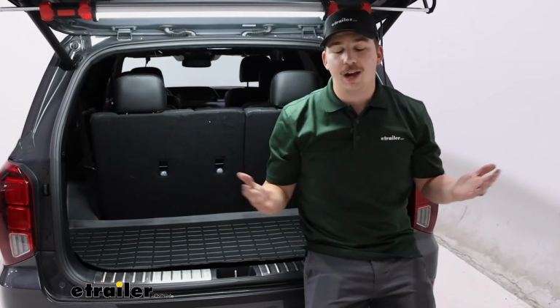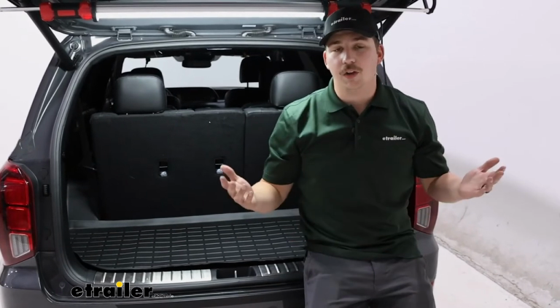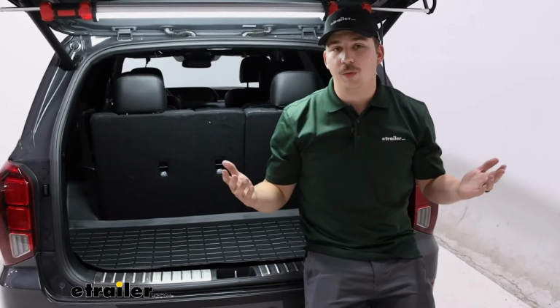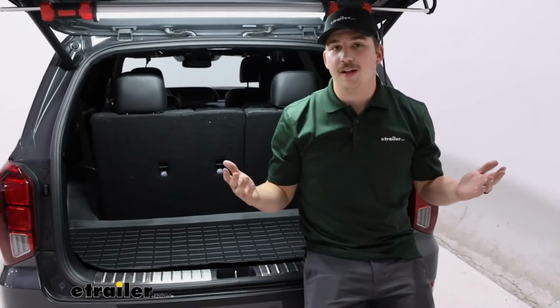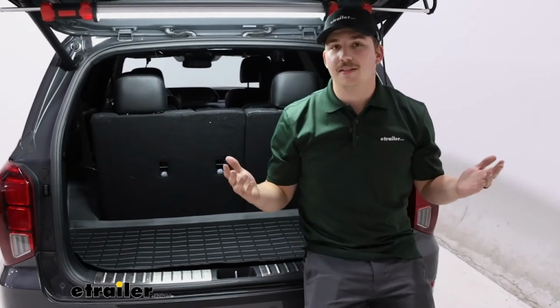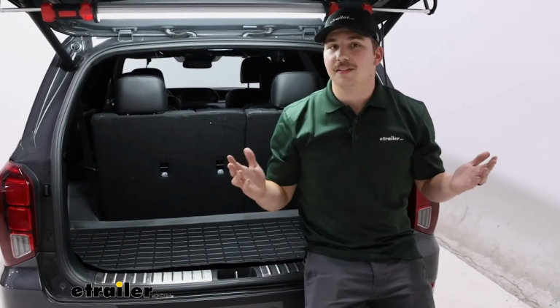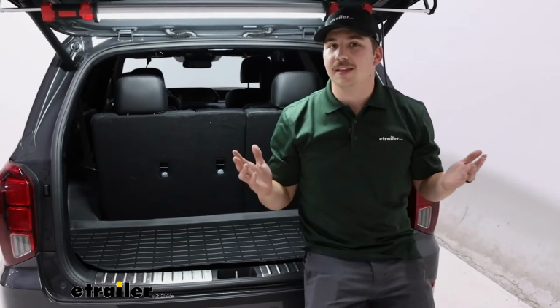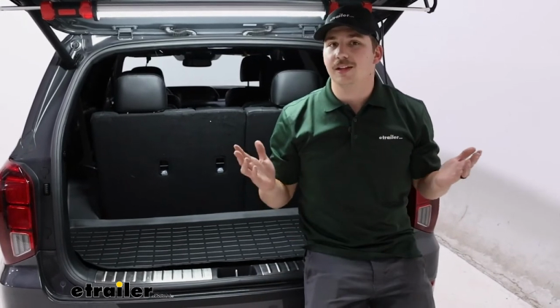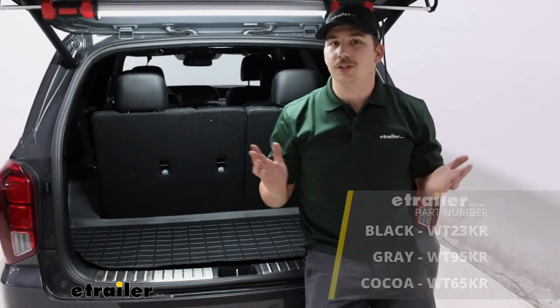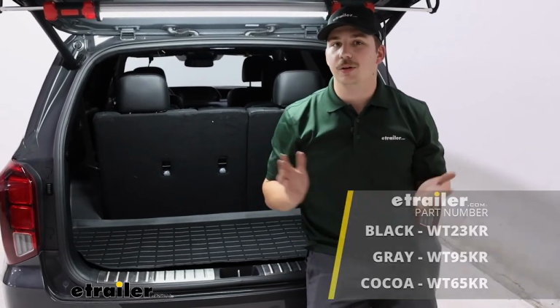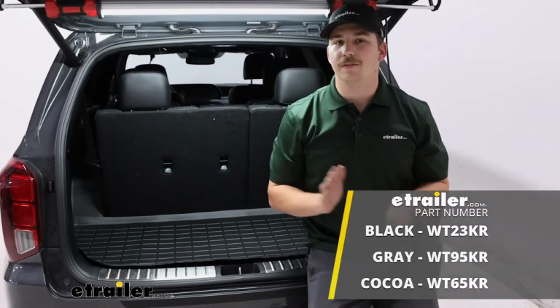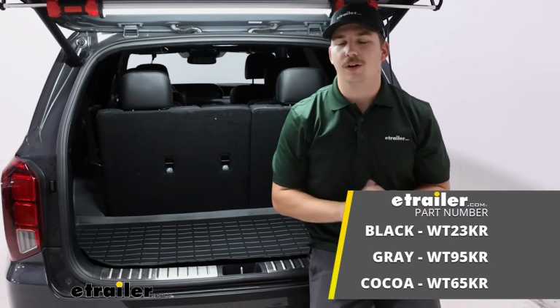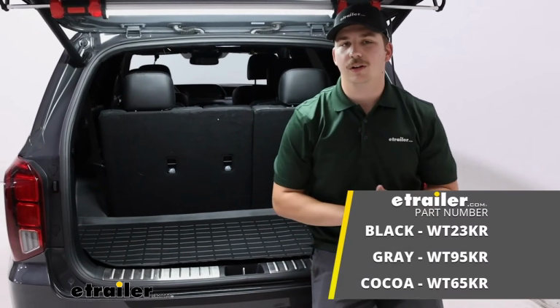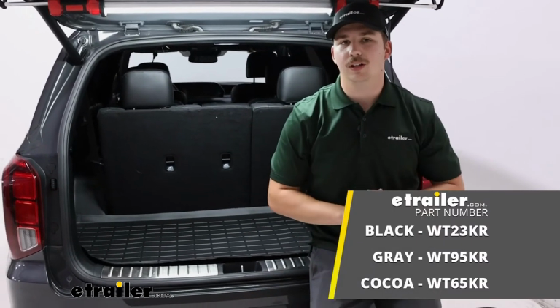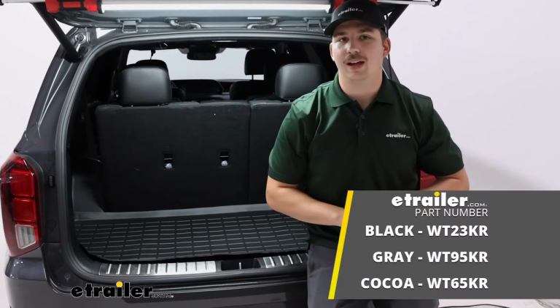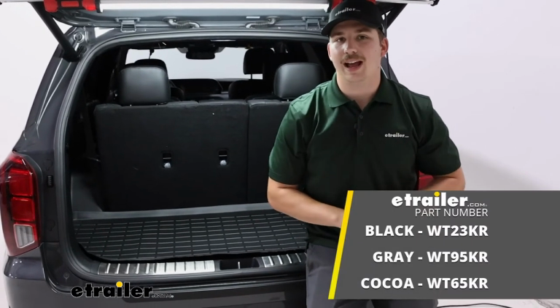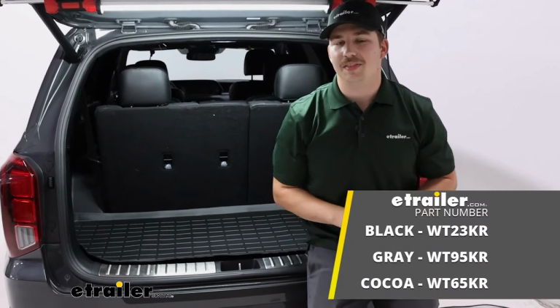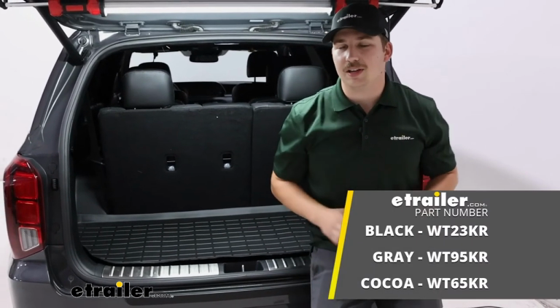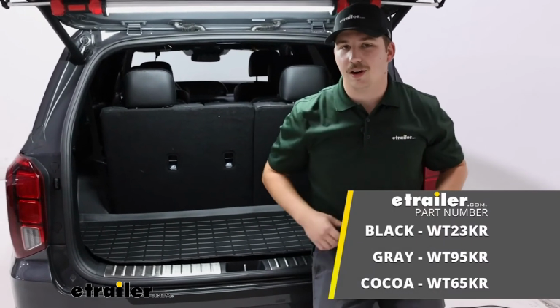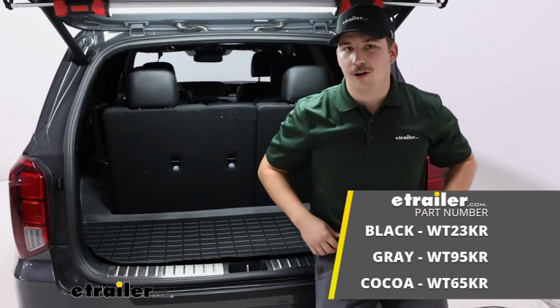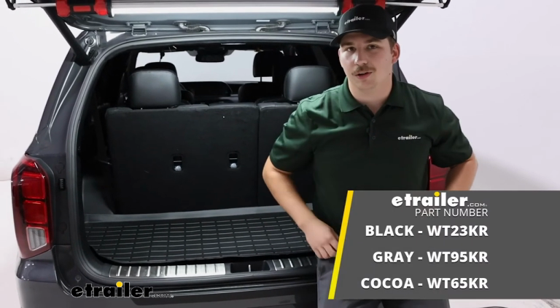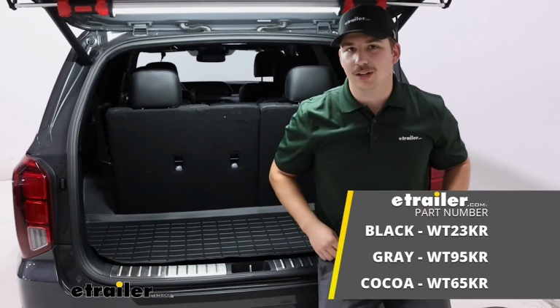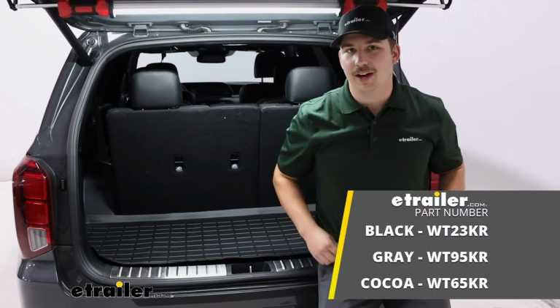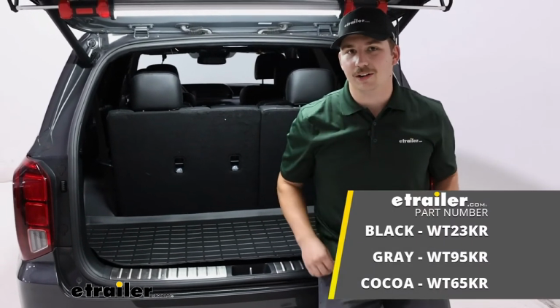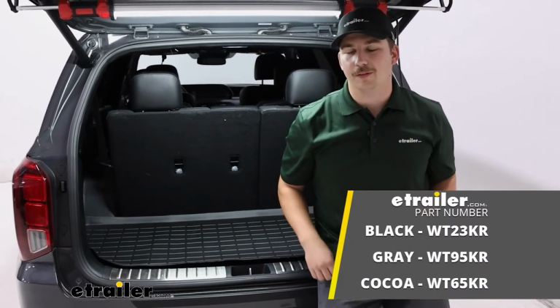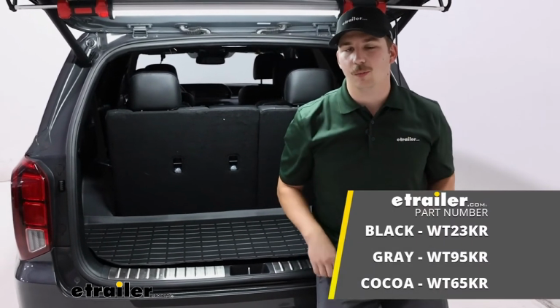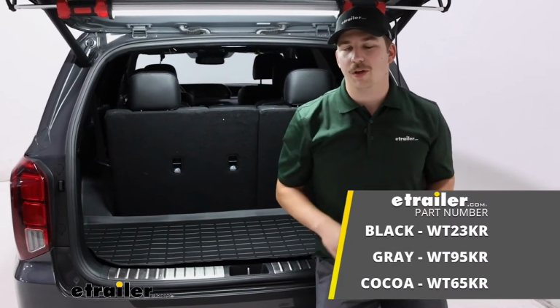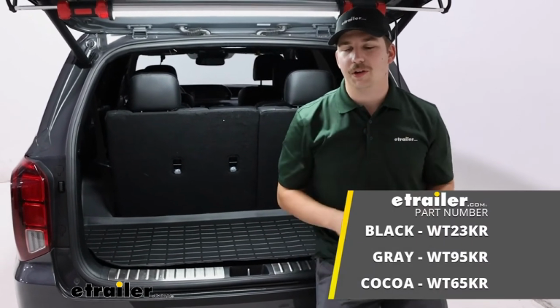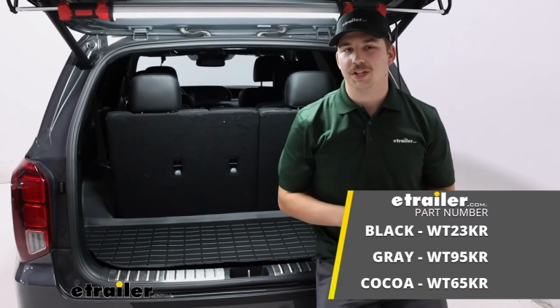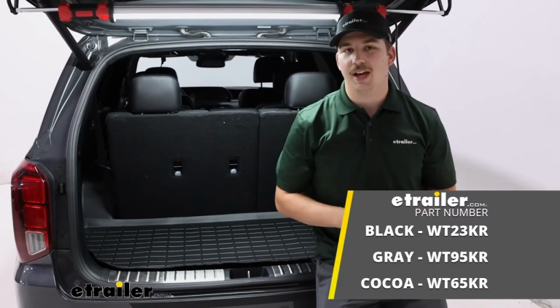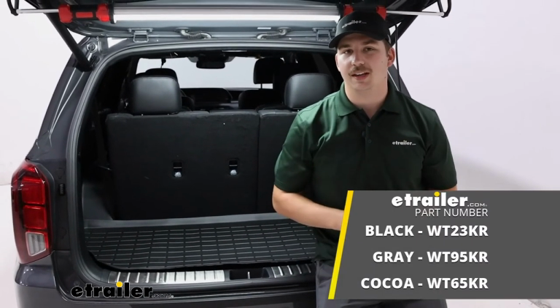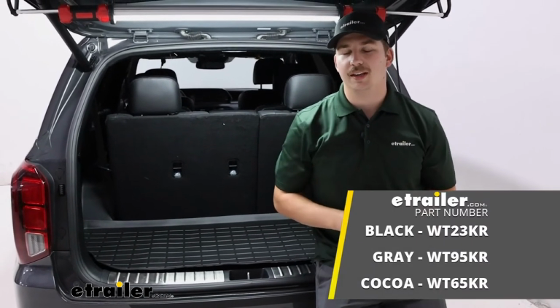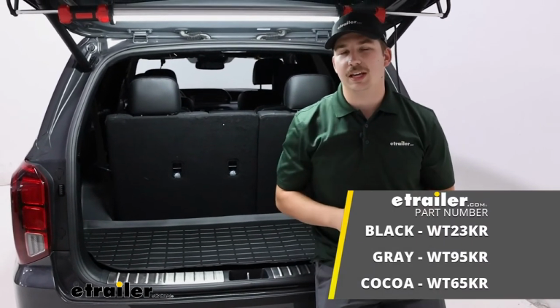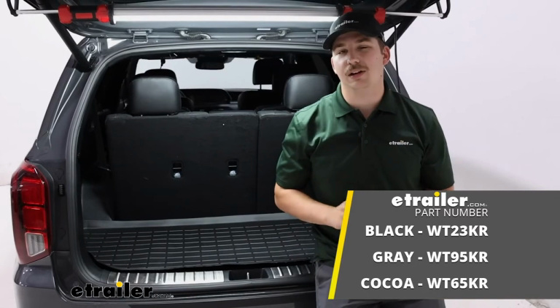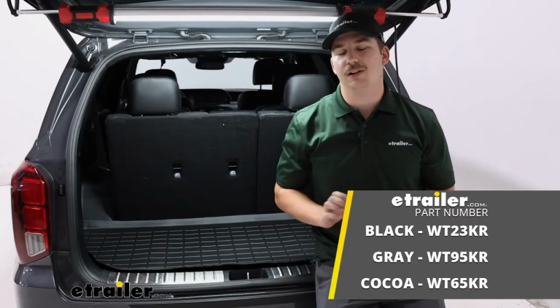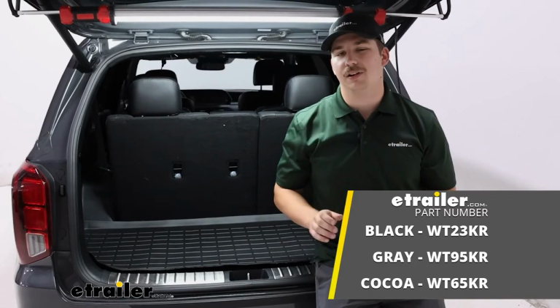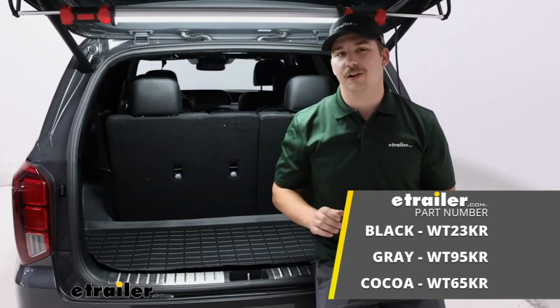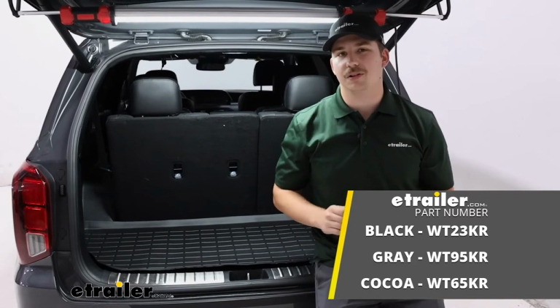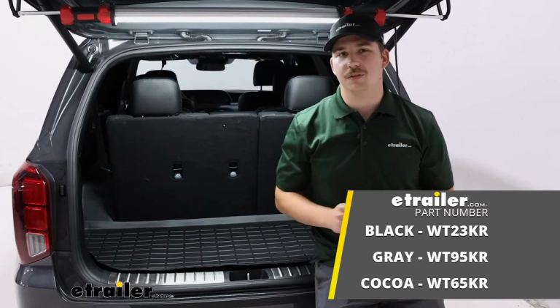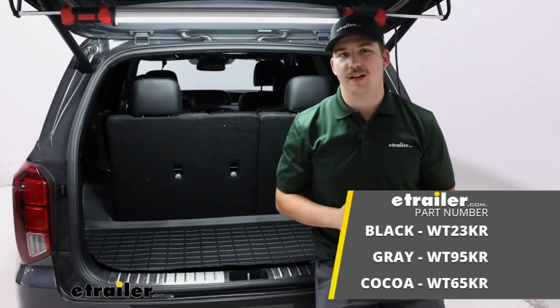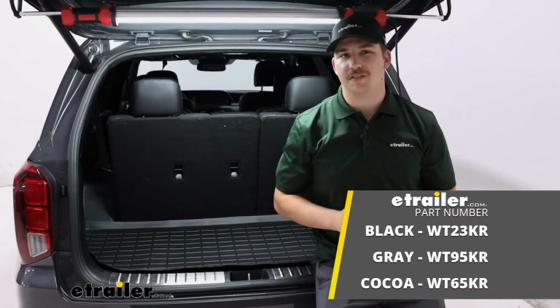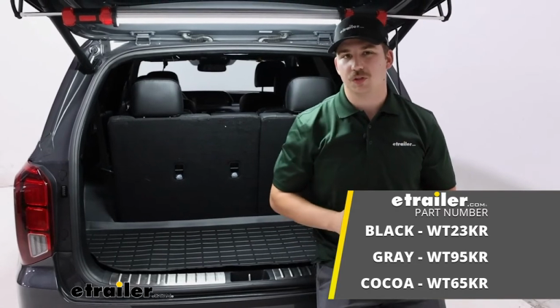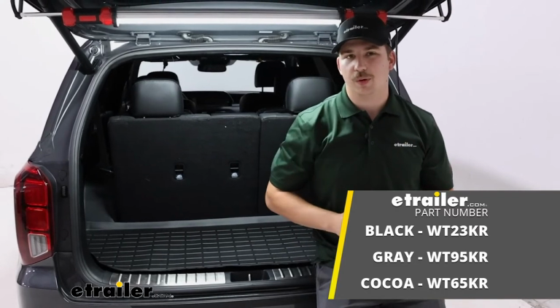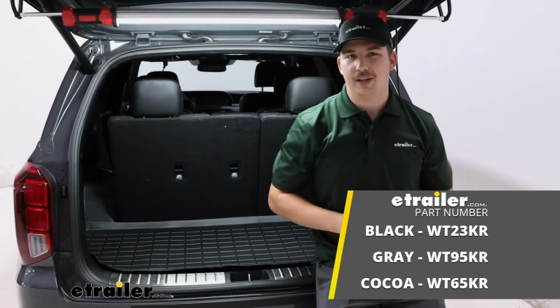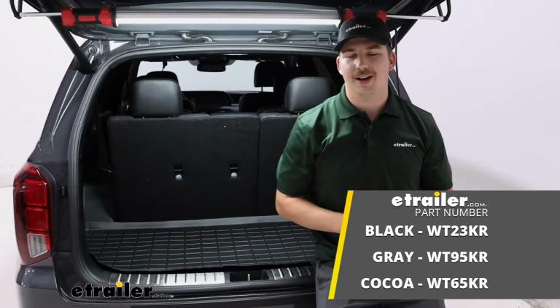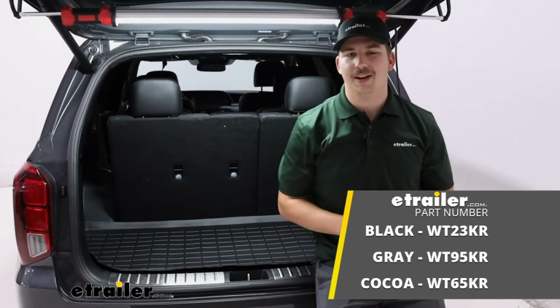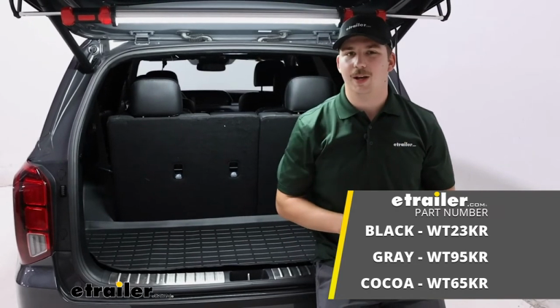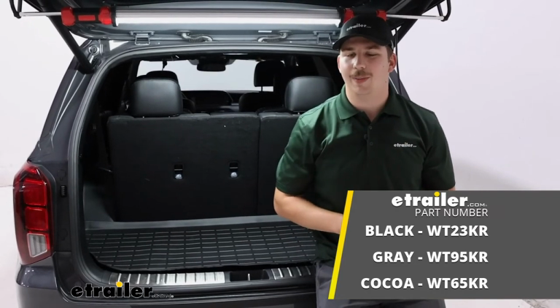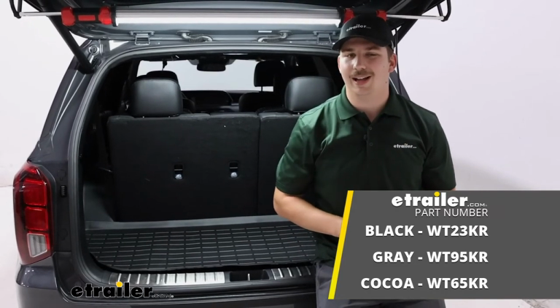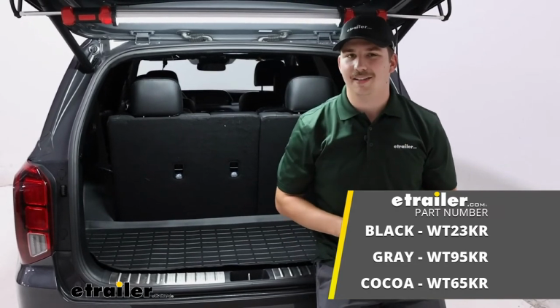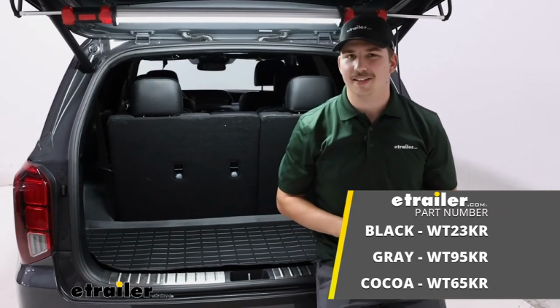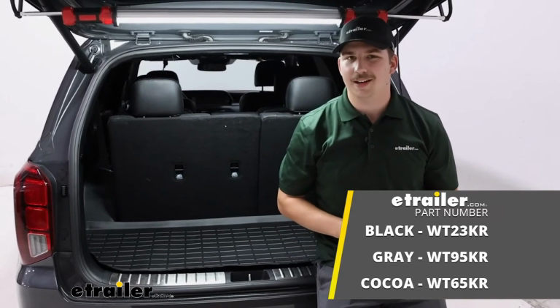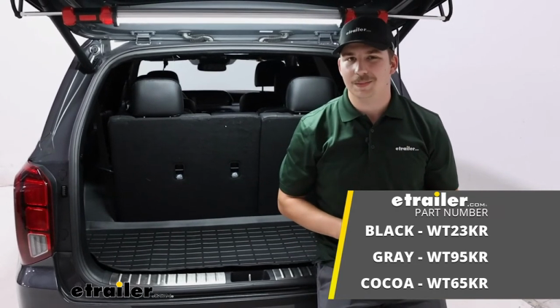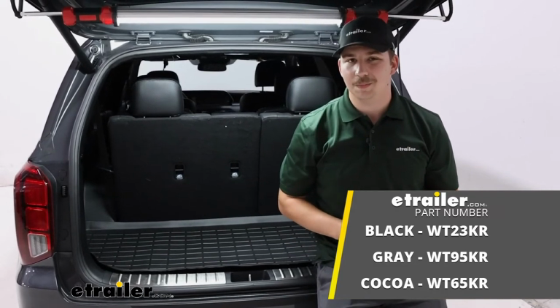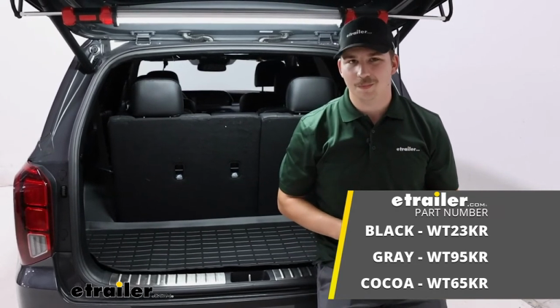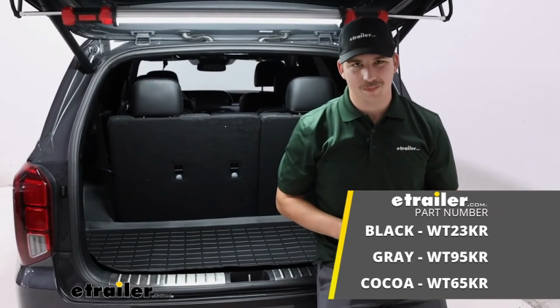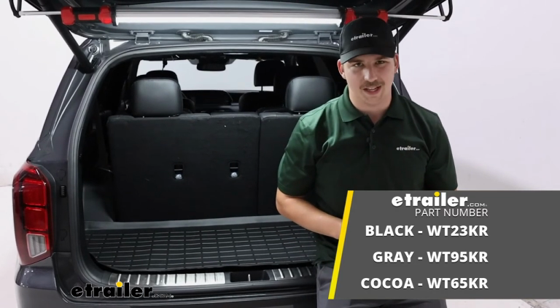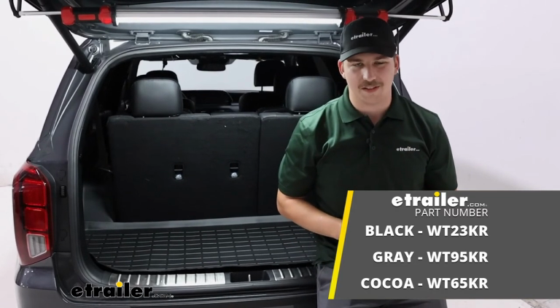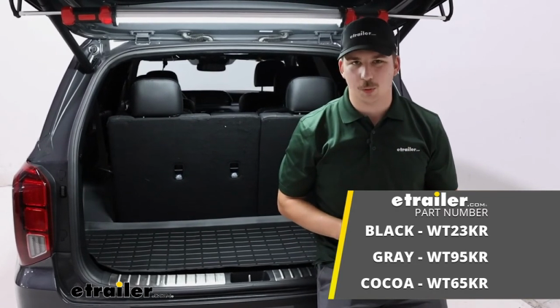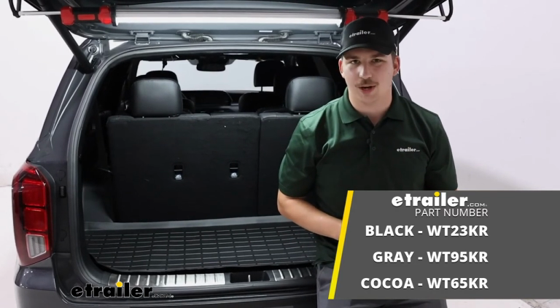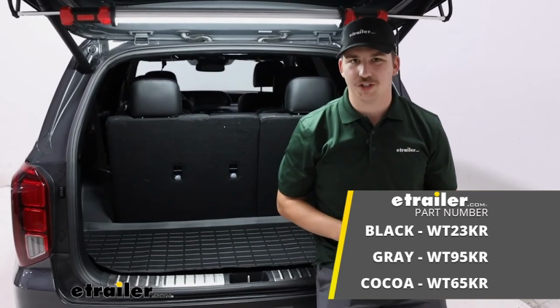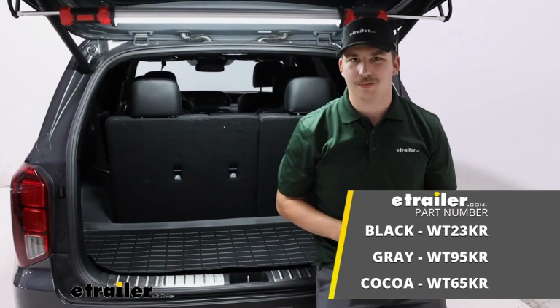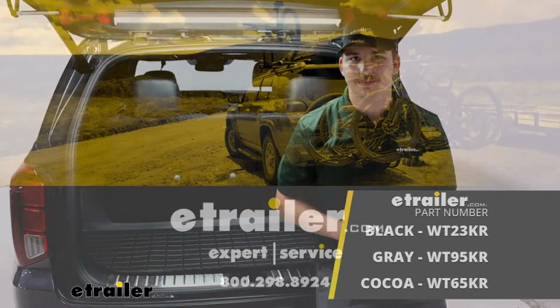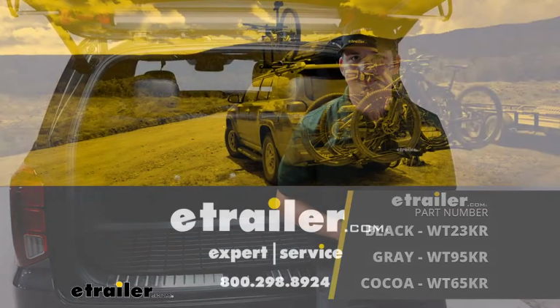That'll do it for a look at the cargo liner from WeatherTech here on our 2020 Hyundai Palisade. Thanks for watching.